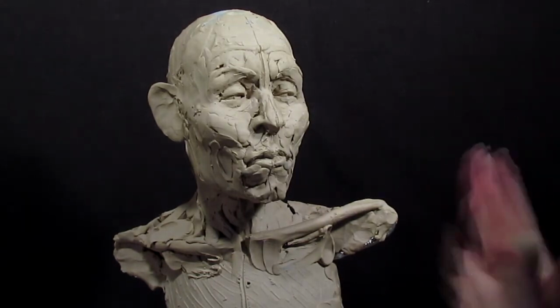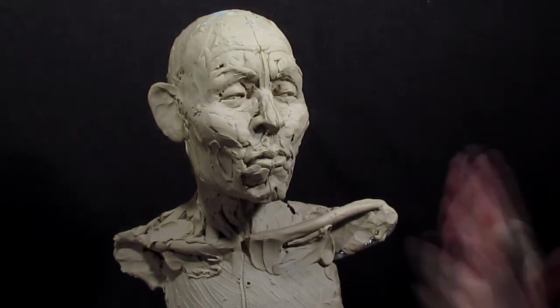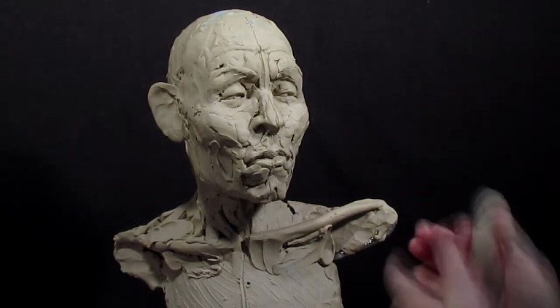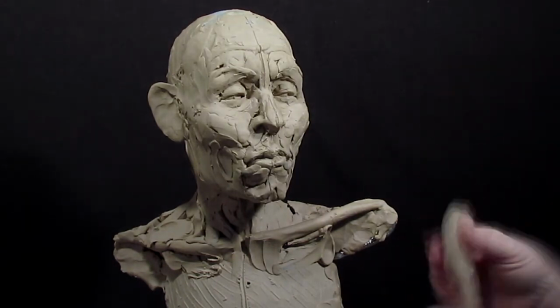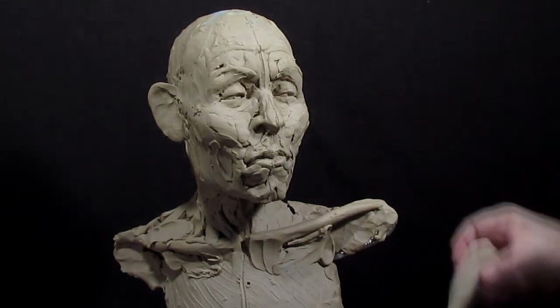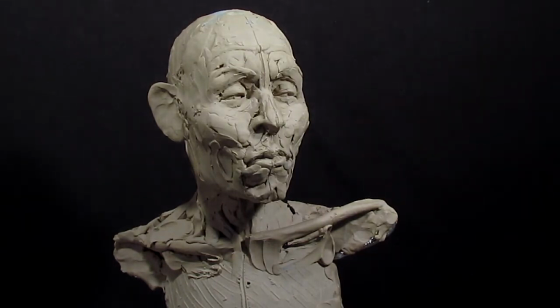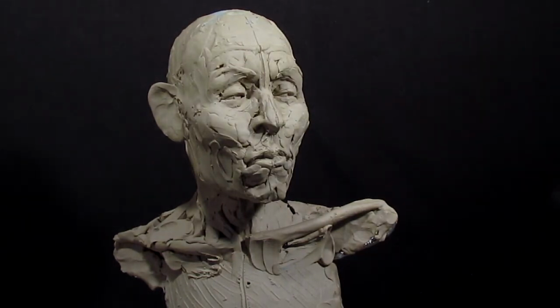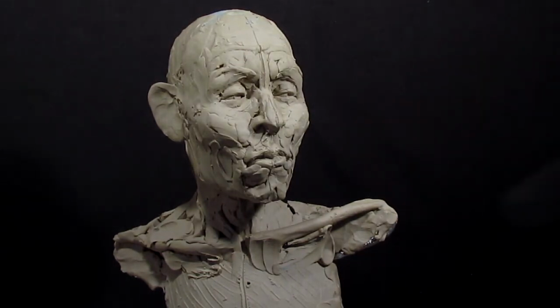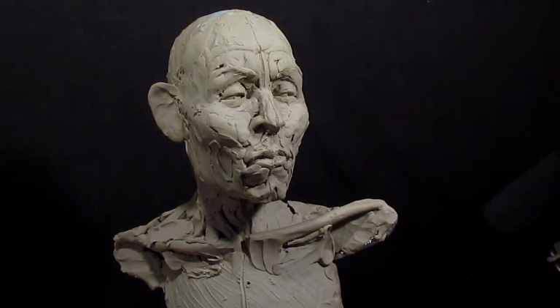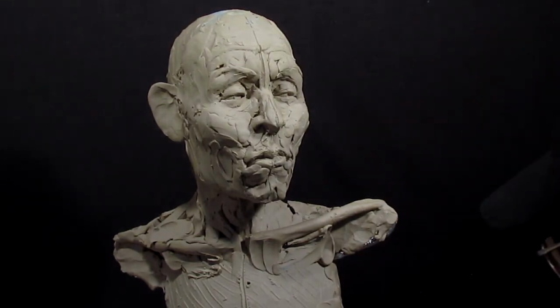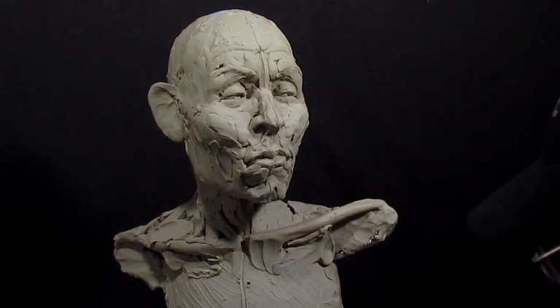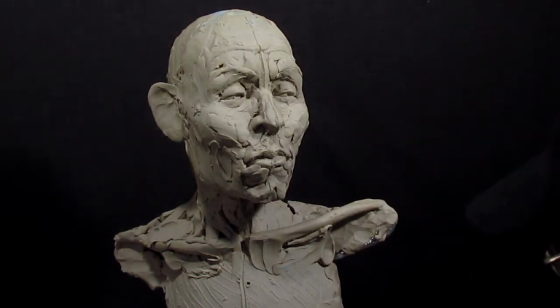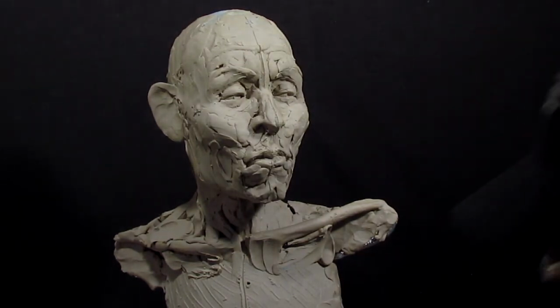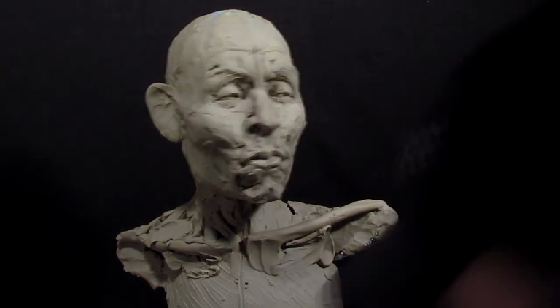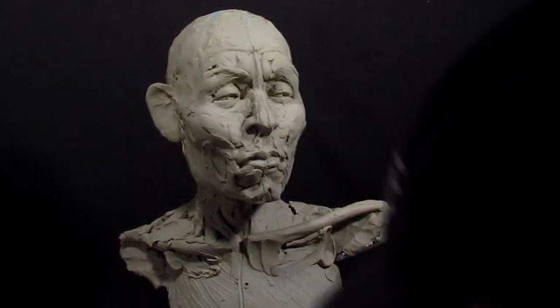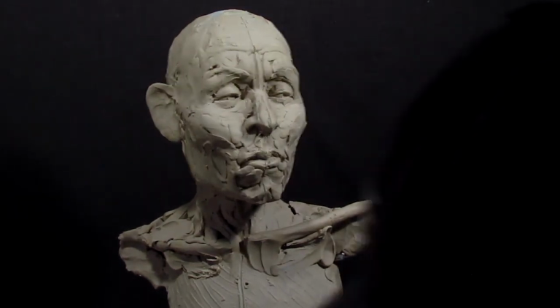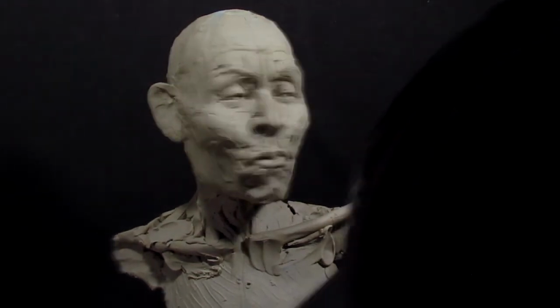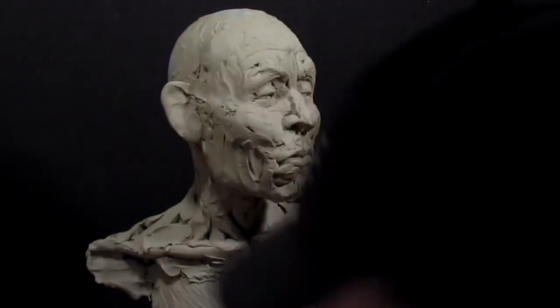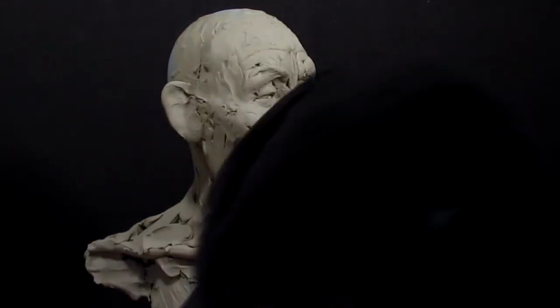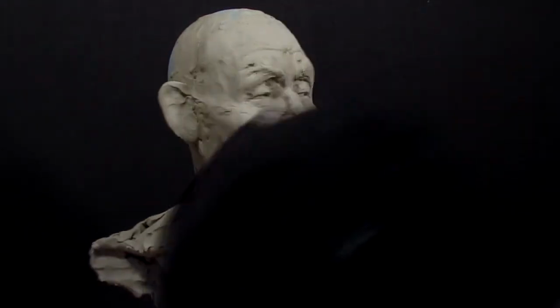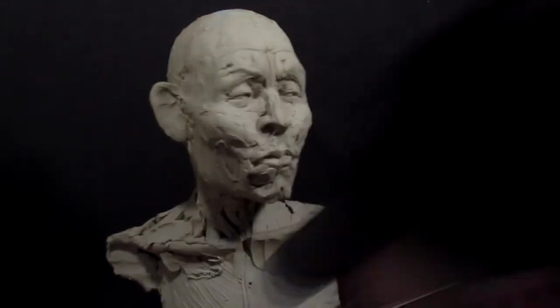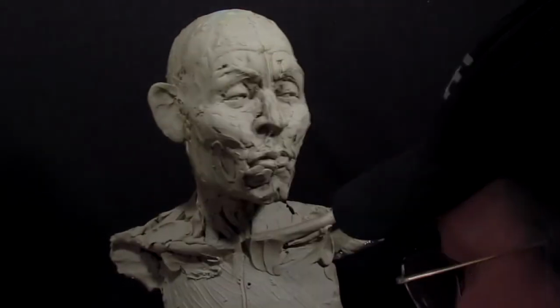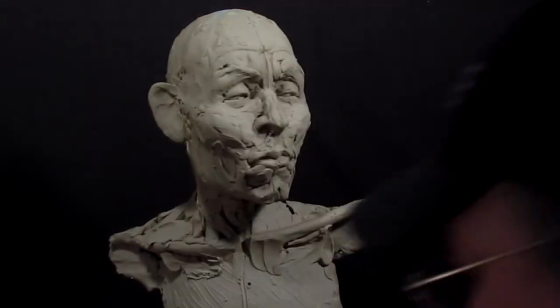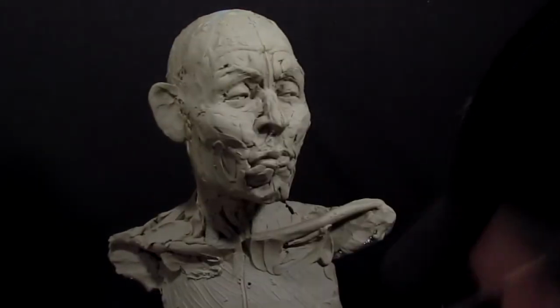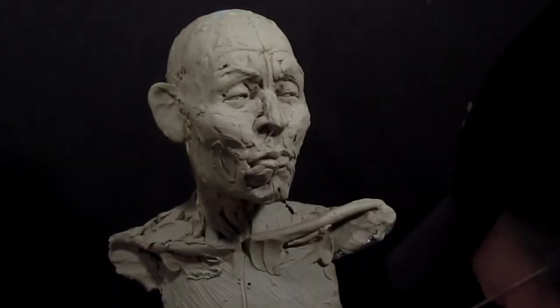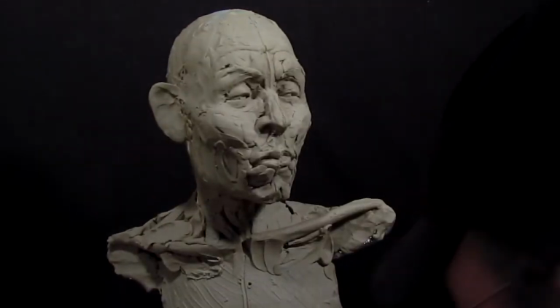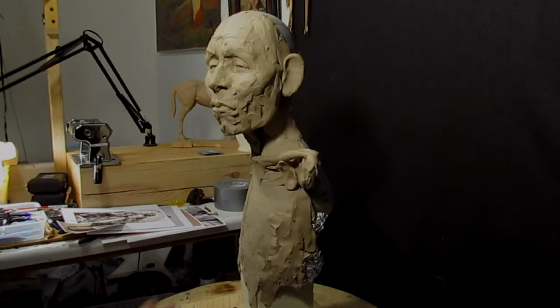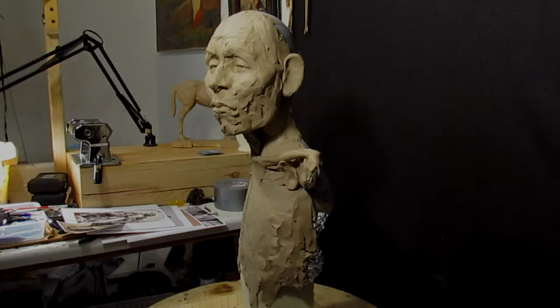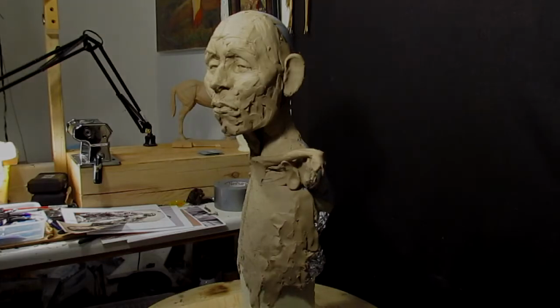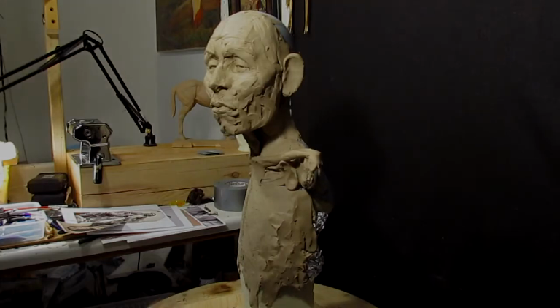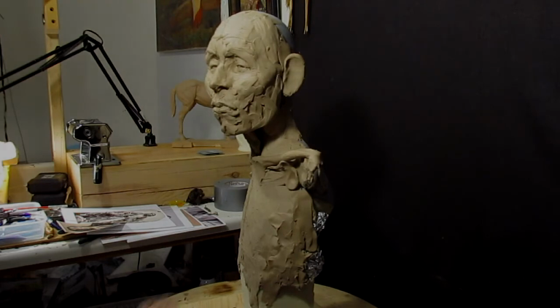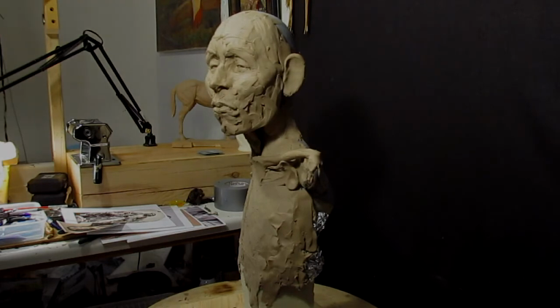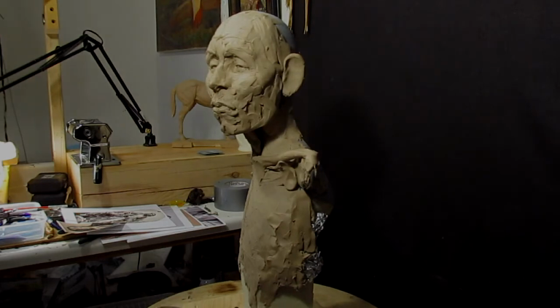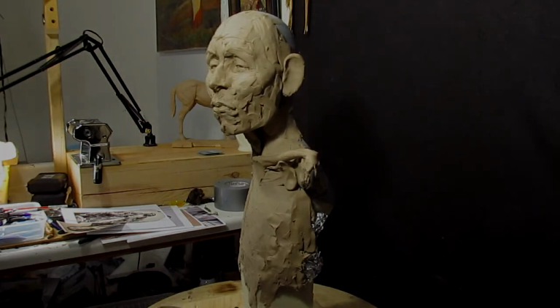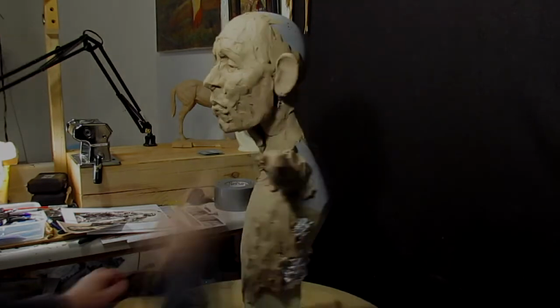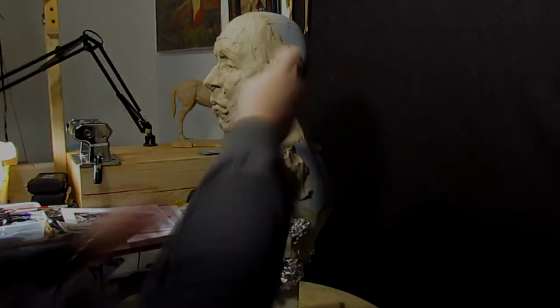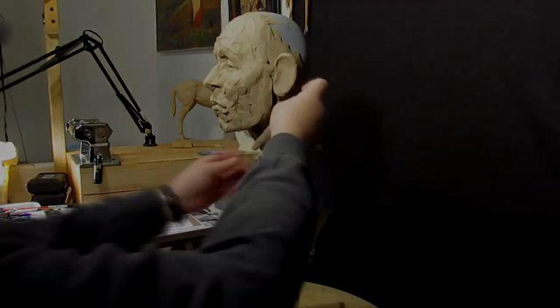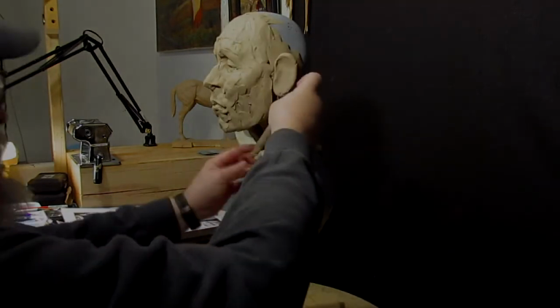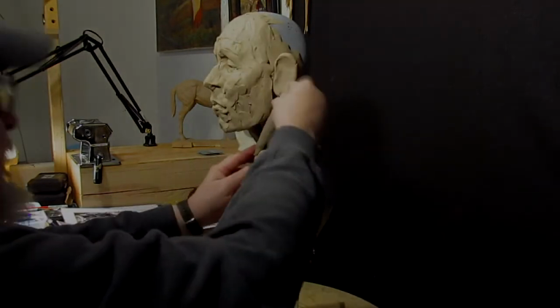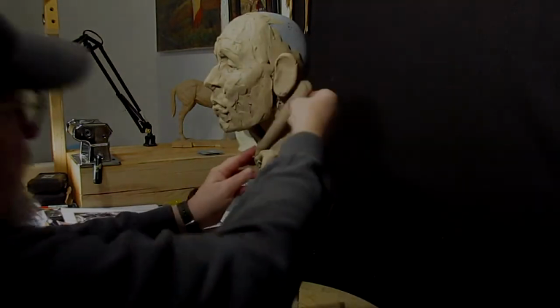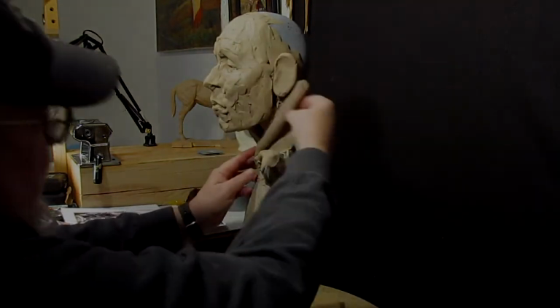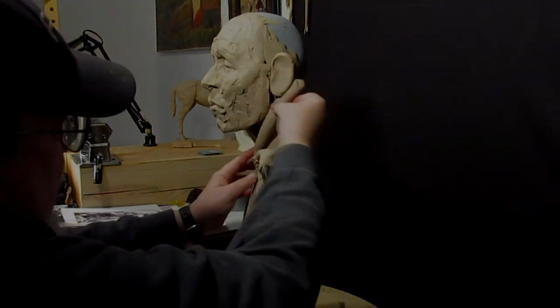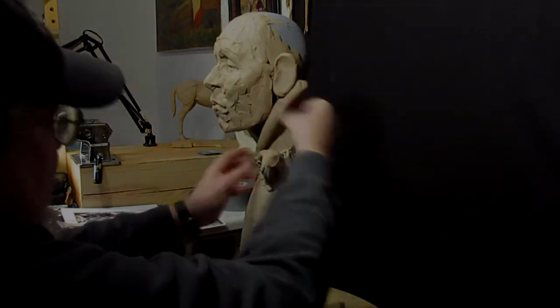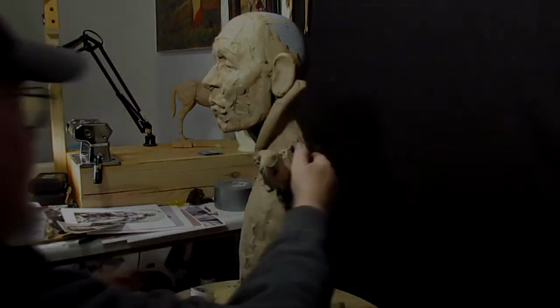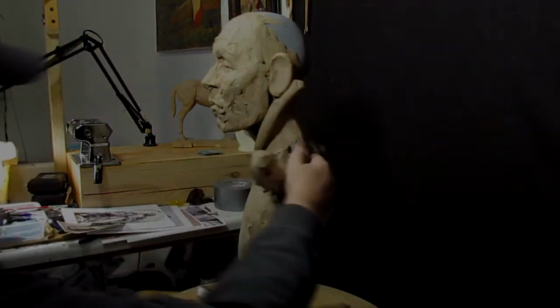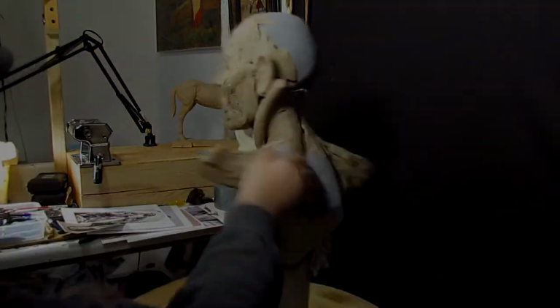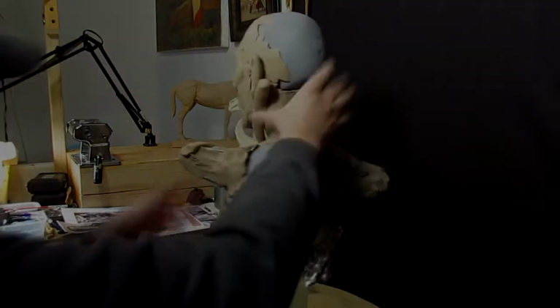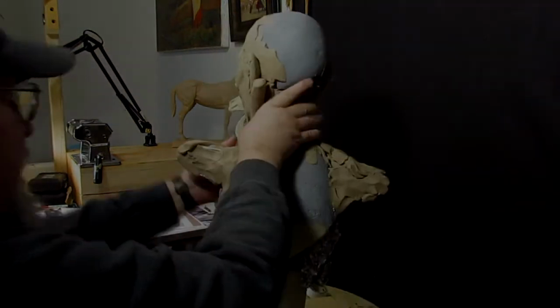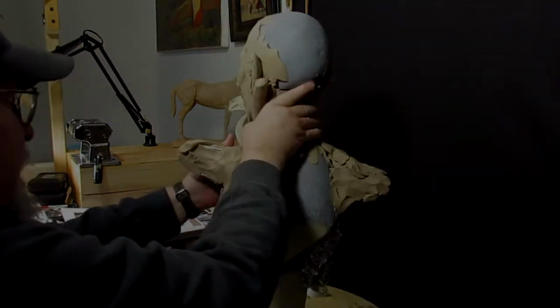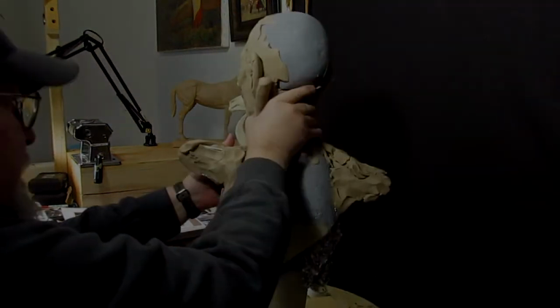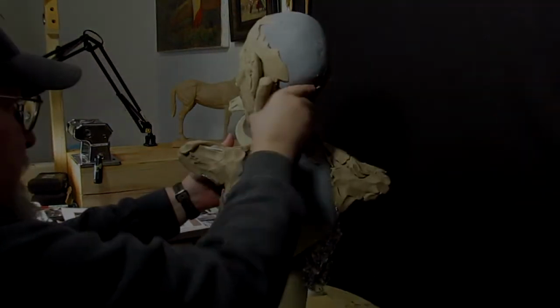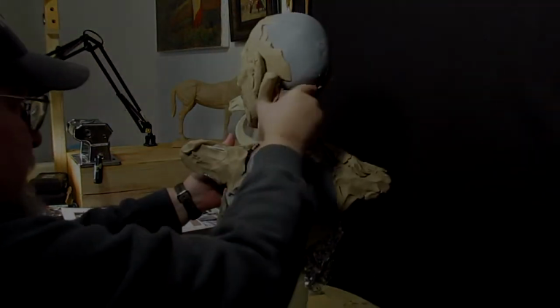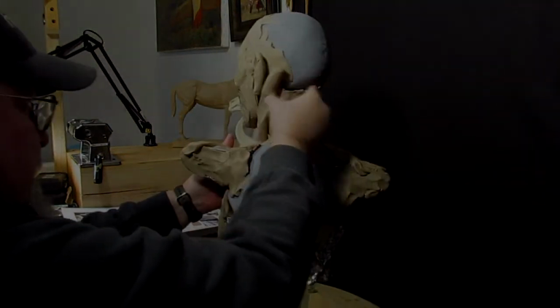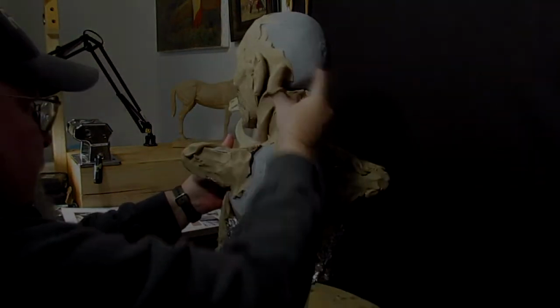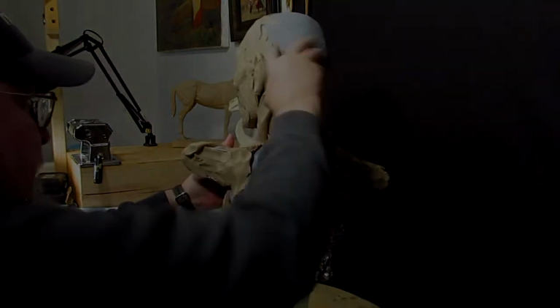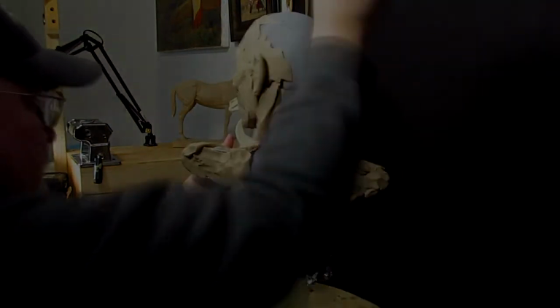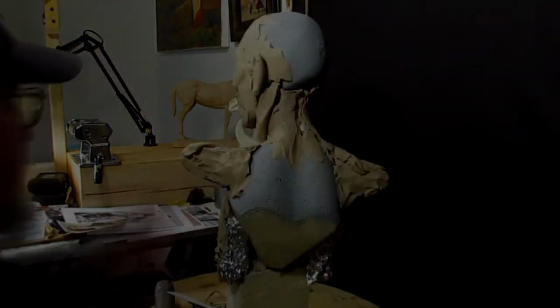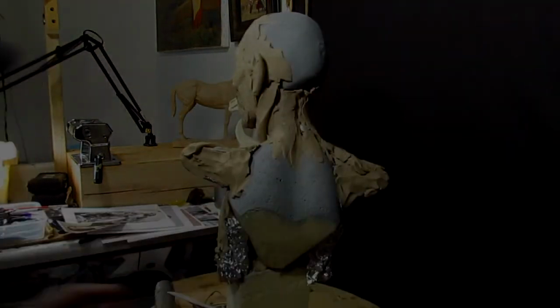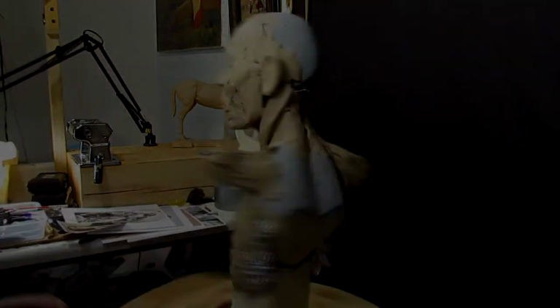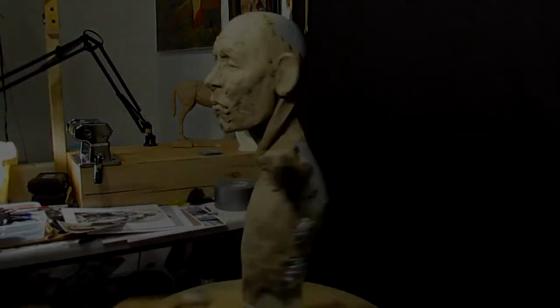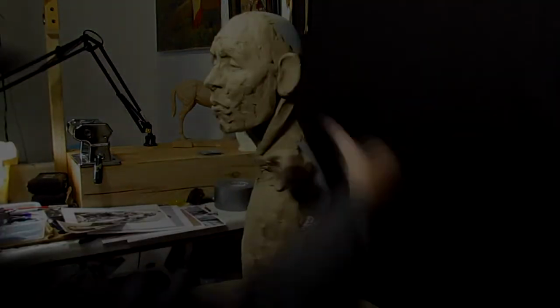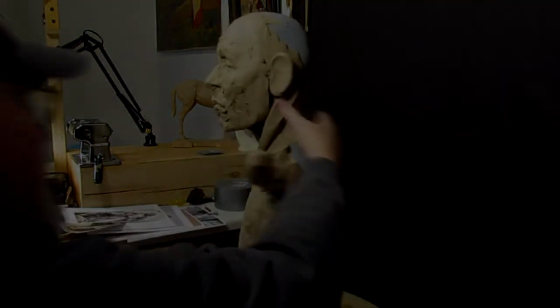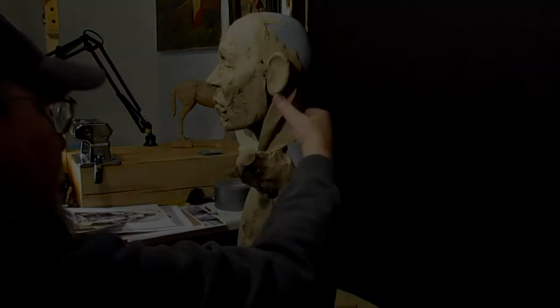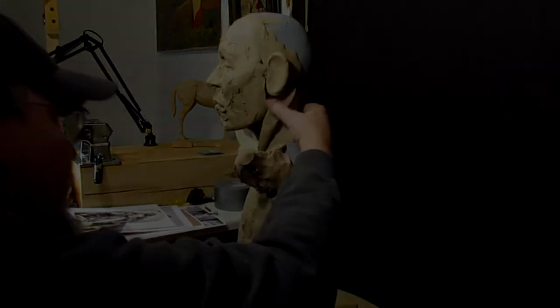Same thing on this side. I've got to make the muscle on the other side of his neck here.